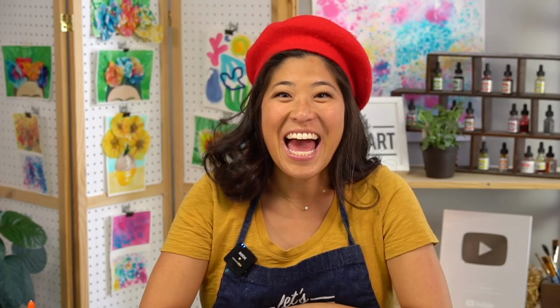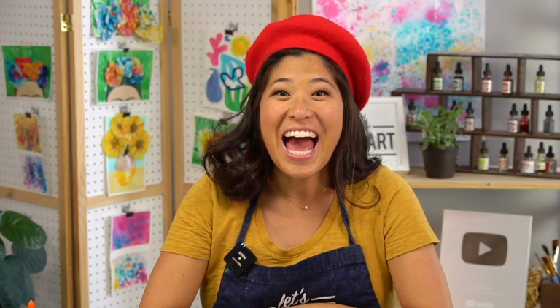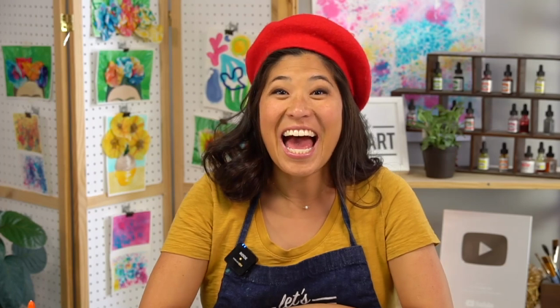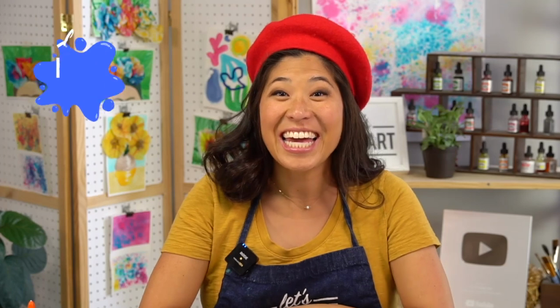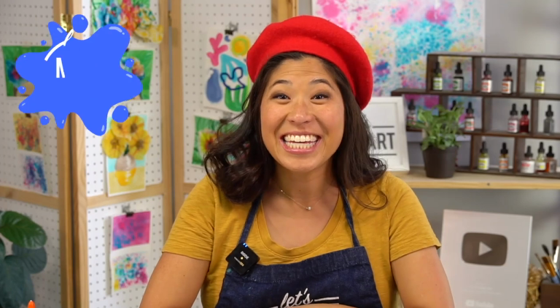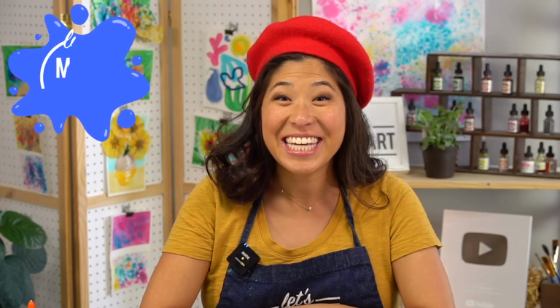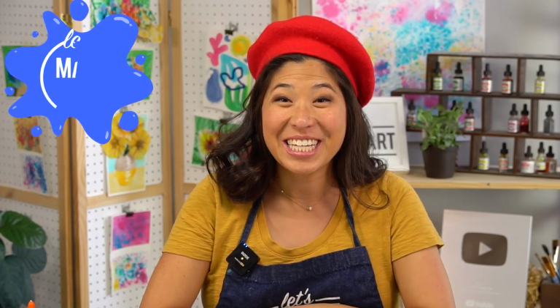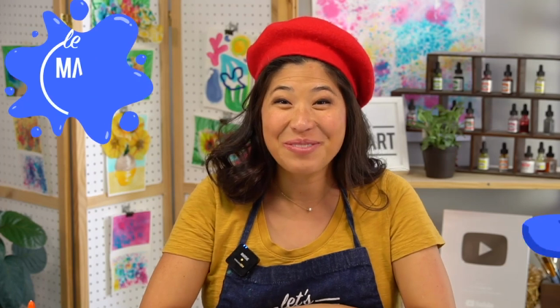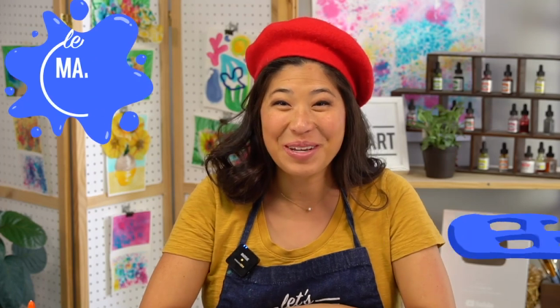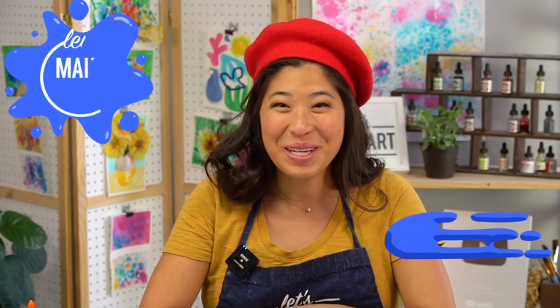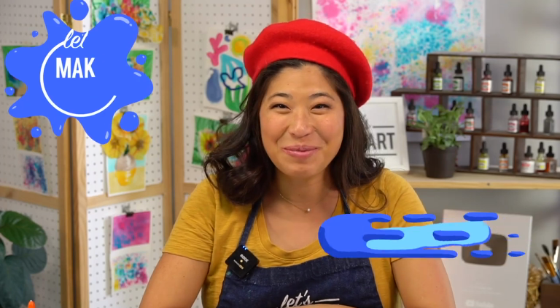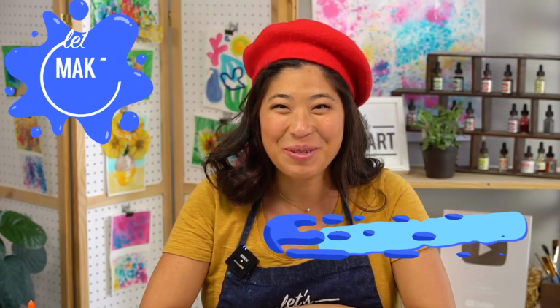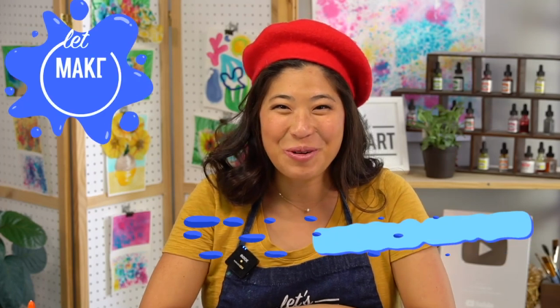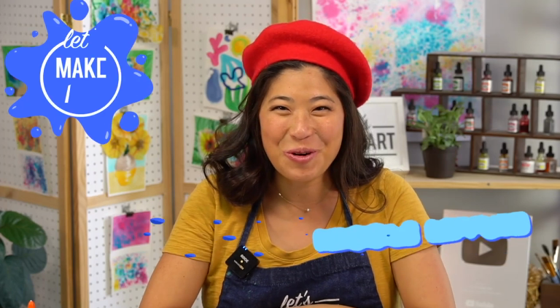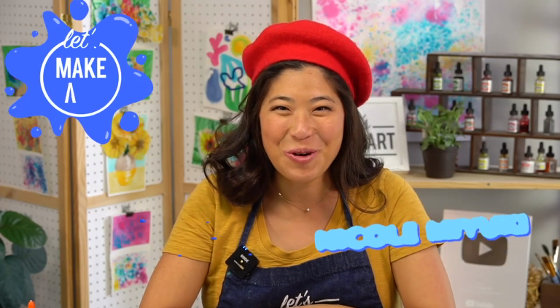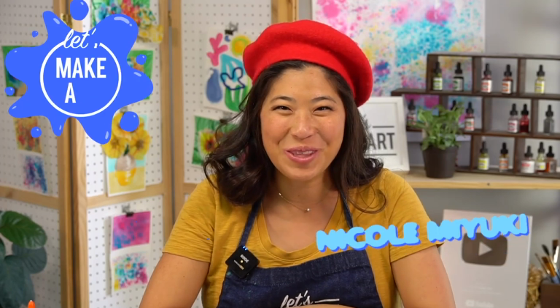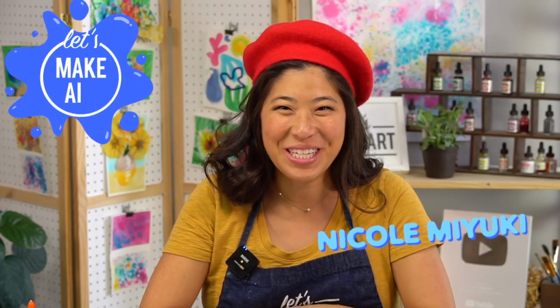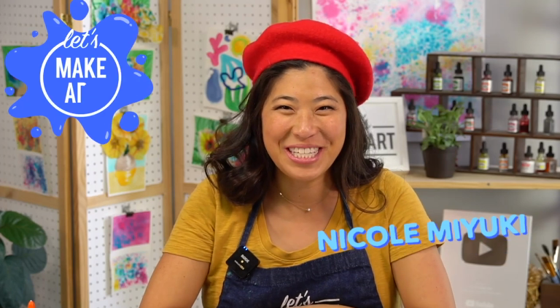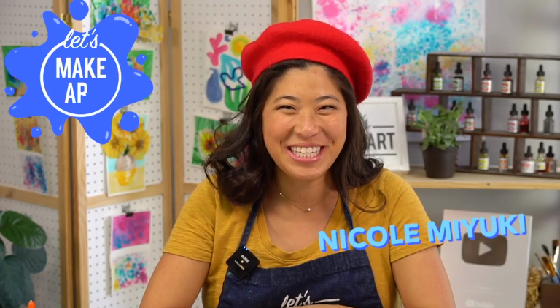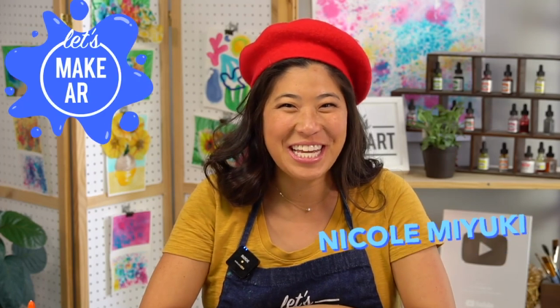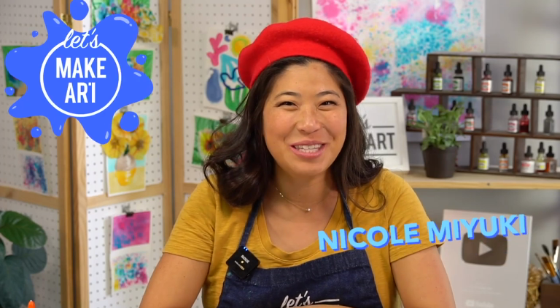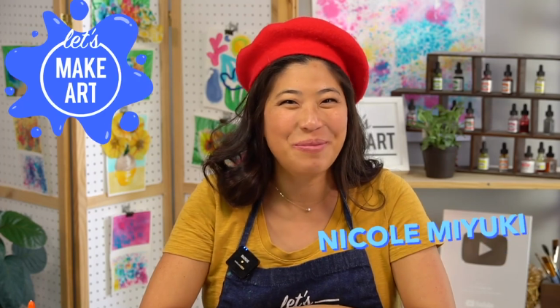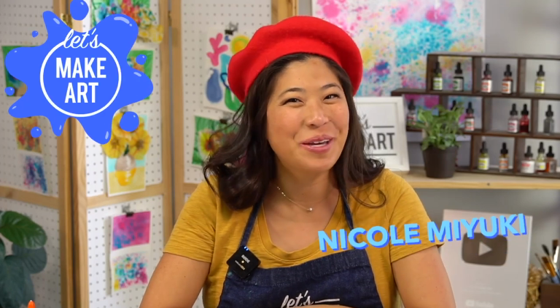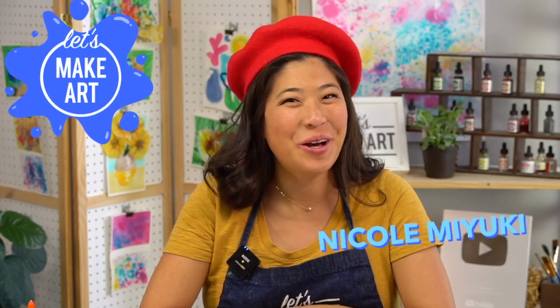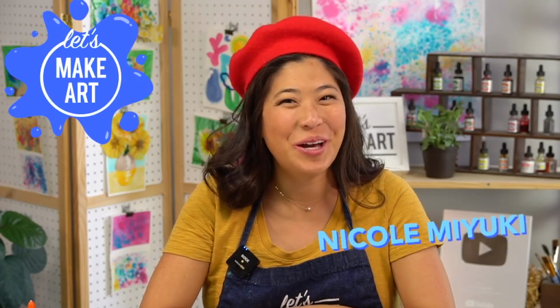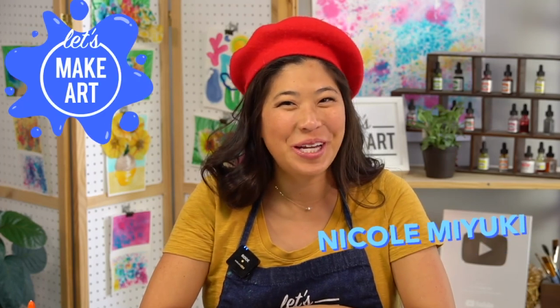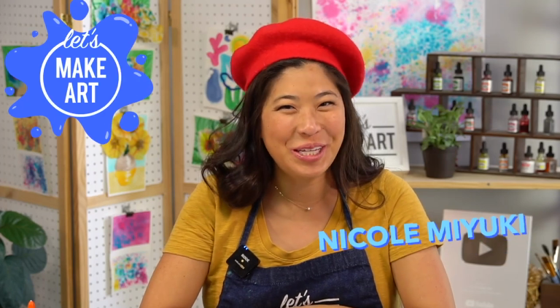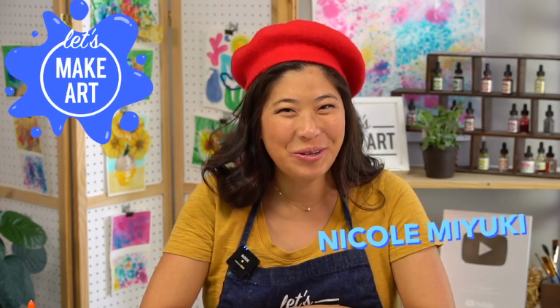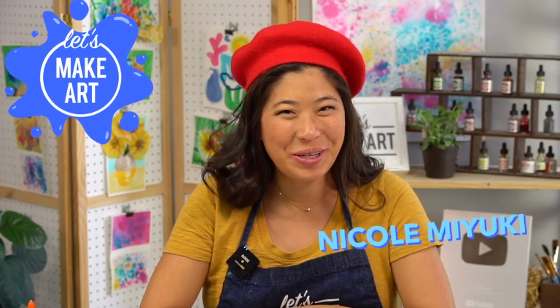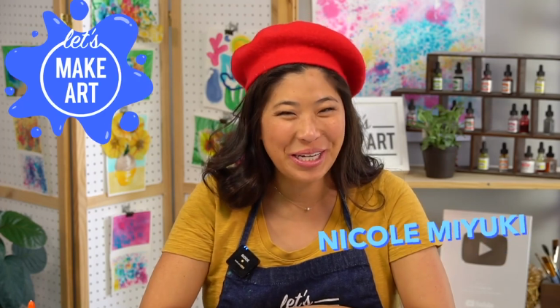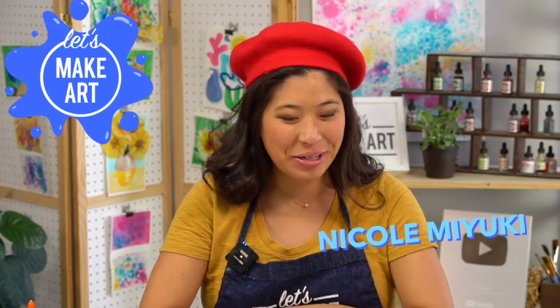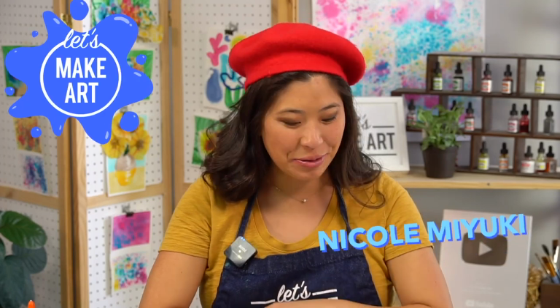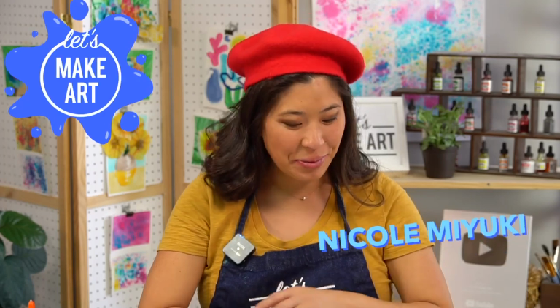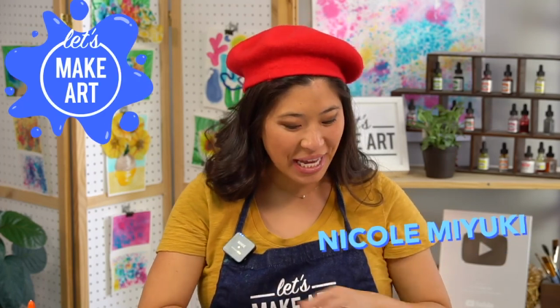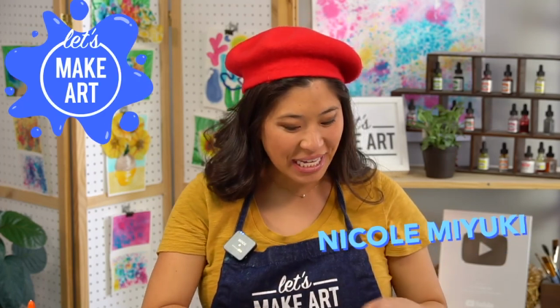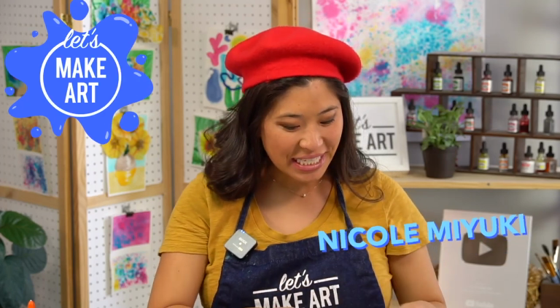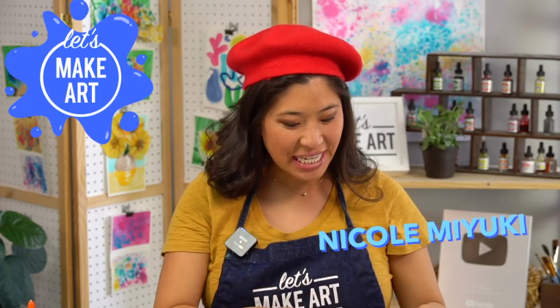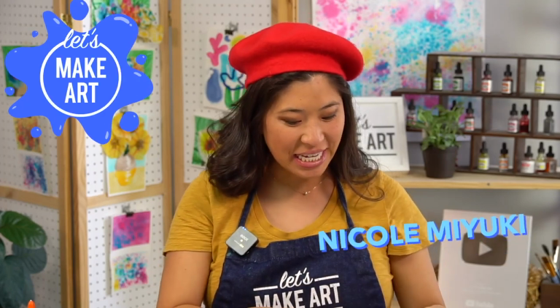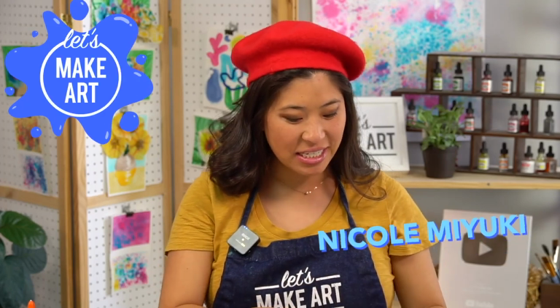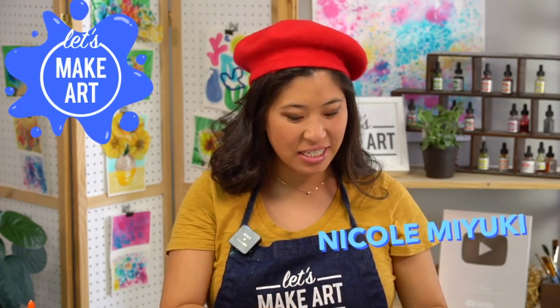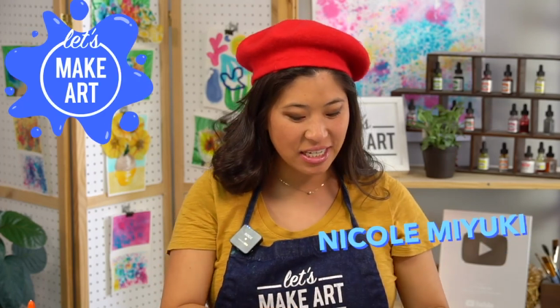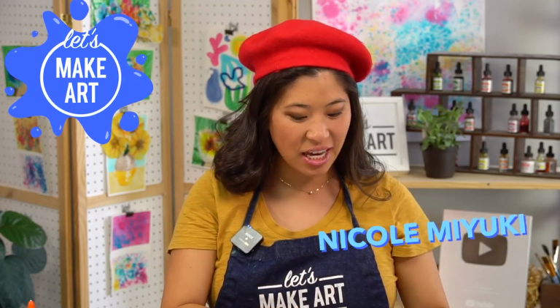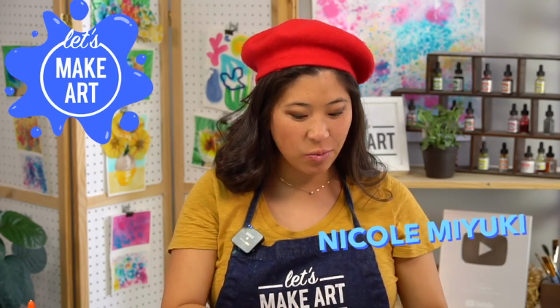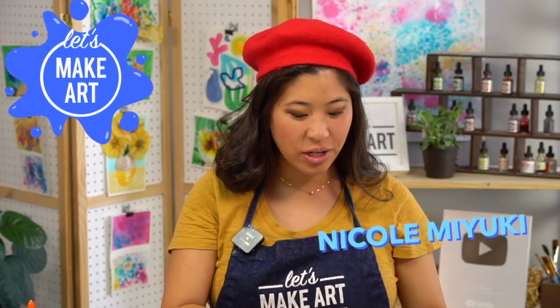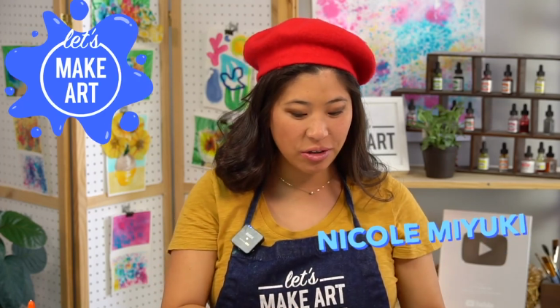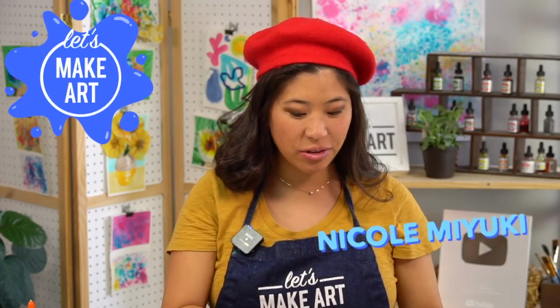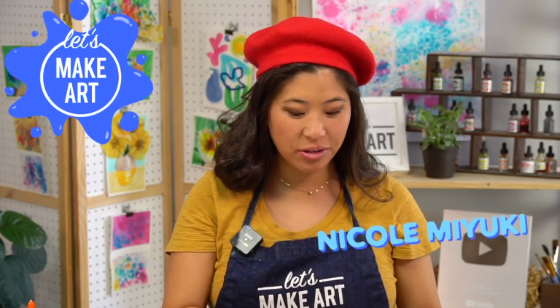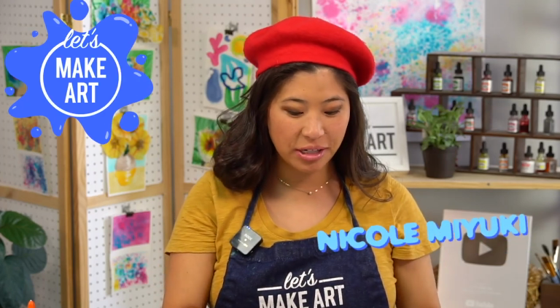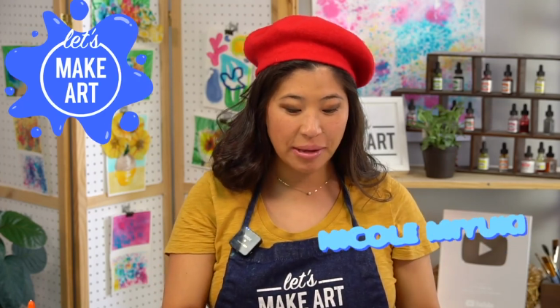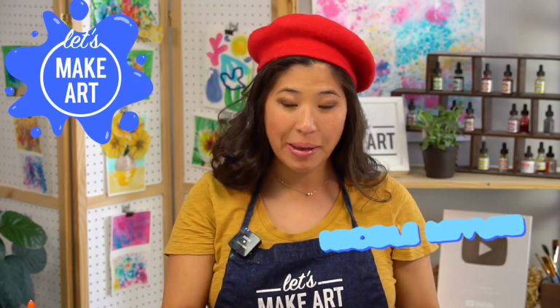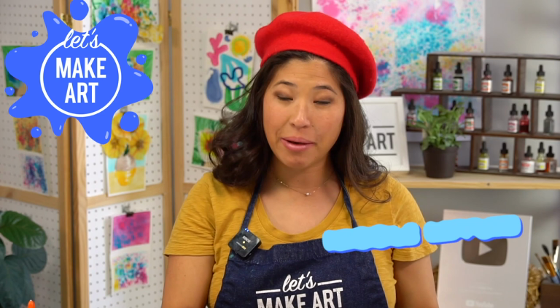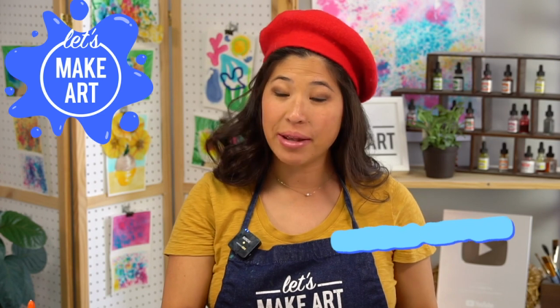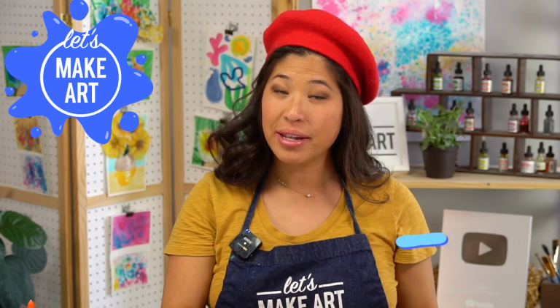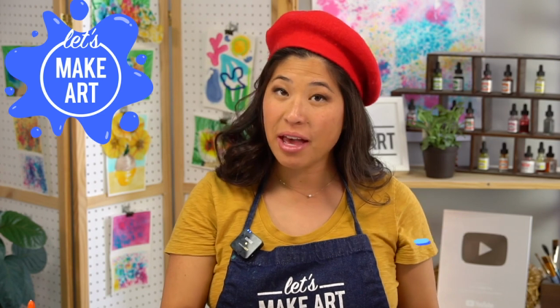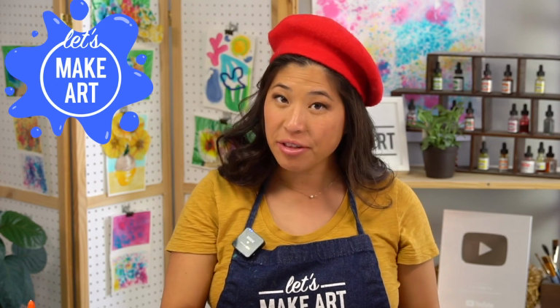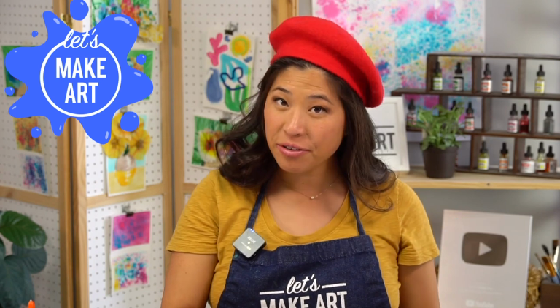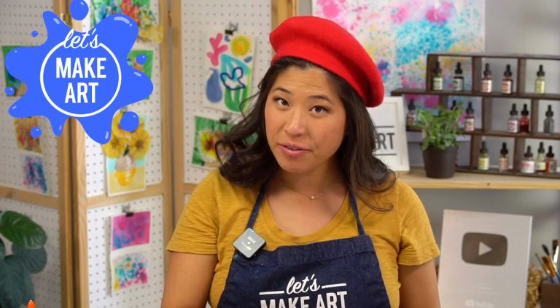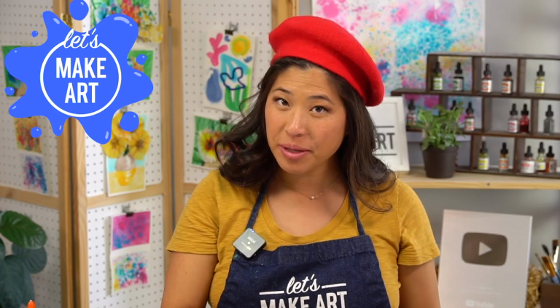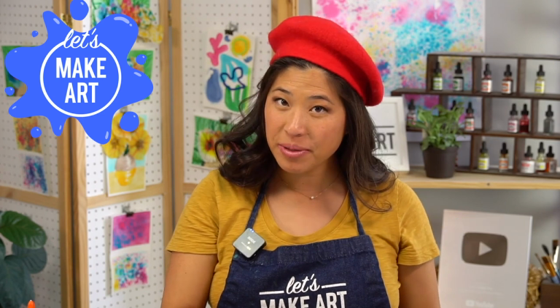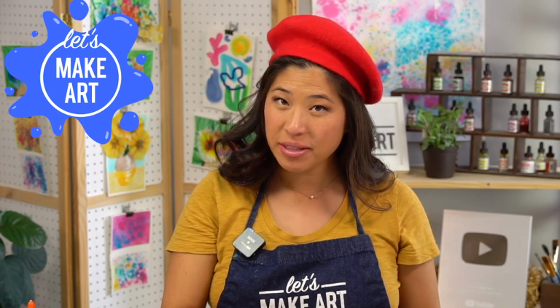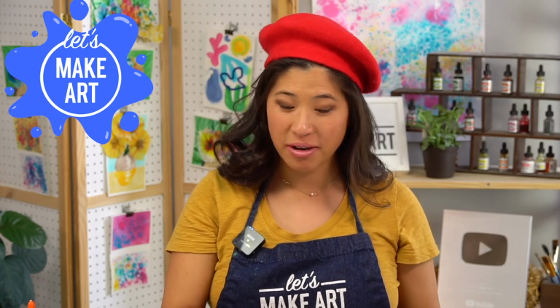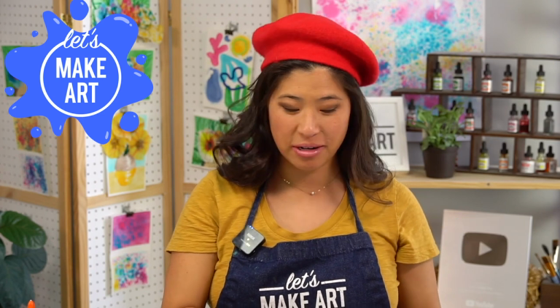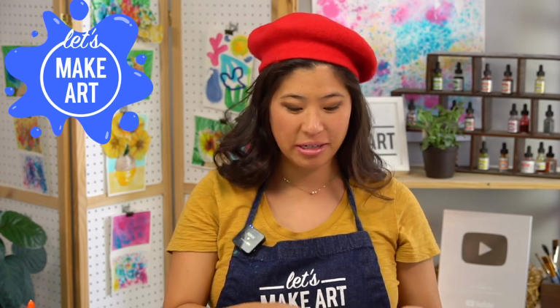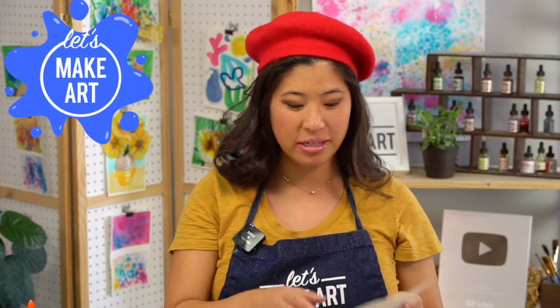Hi kids, my name is Nicole and this is Let's Make Art. You're here to paint and today we are learning about another famous artist.